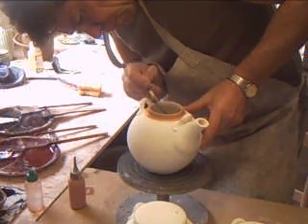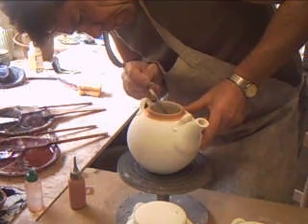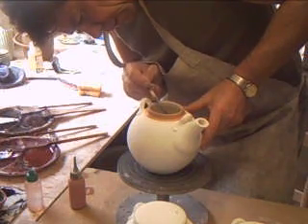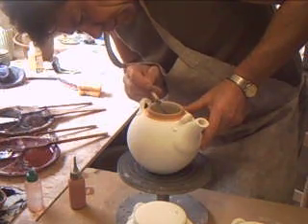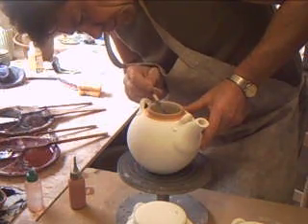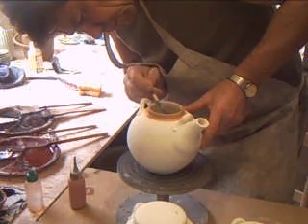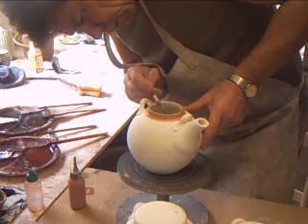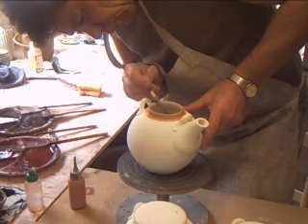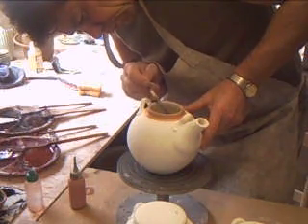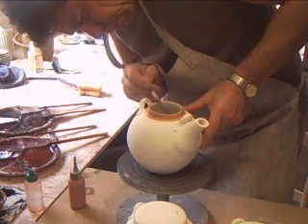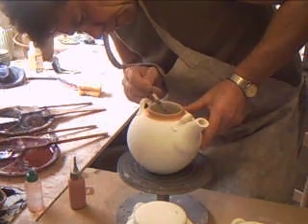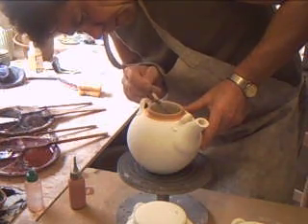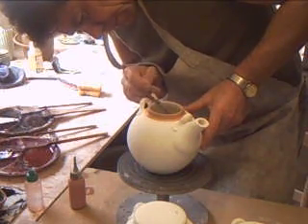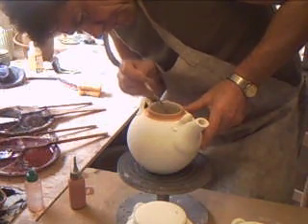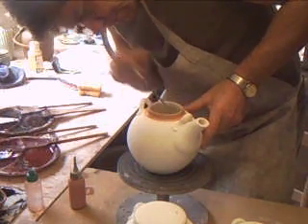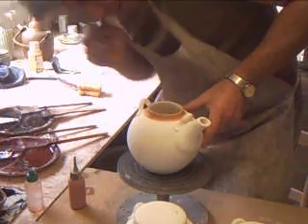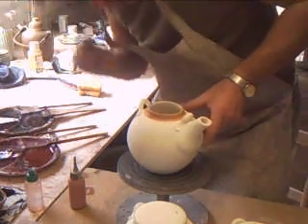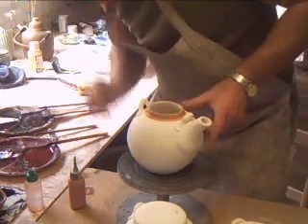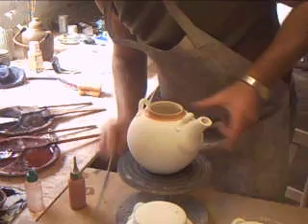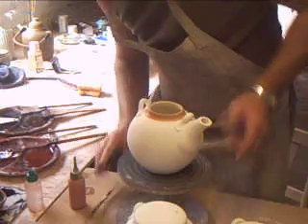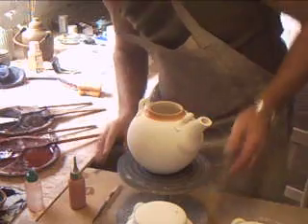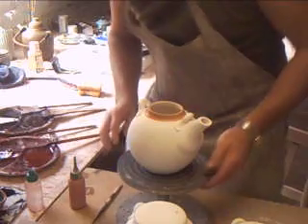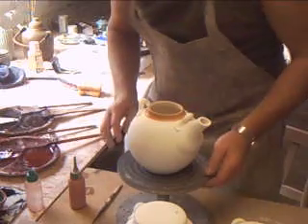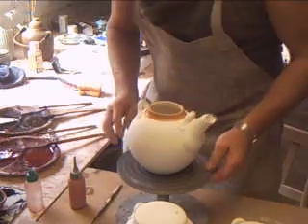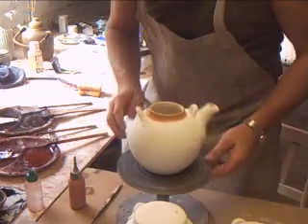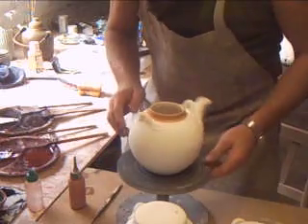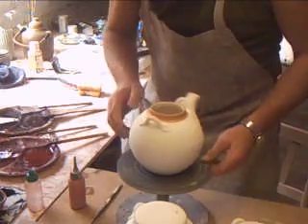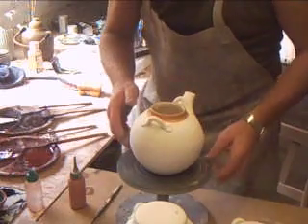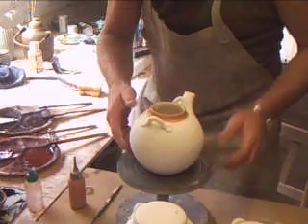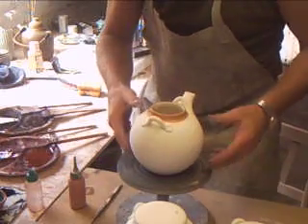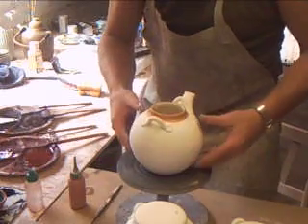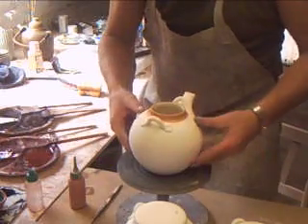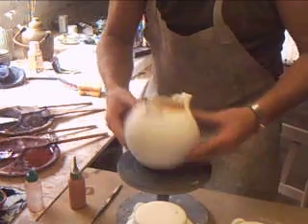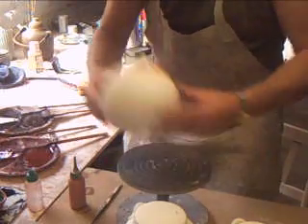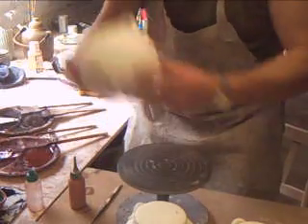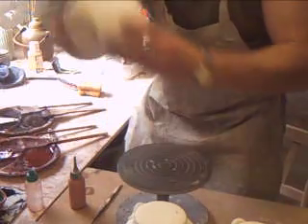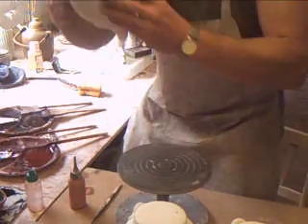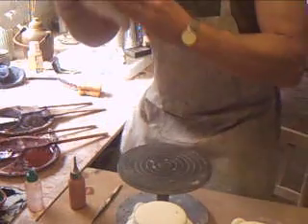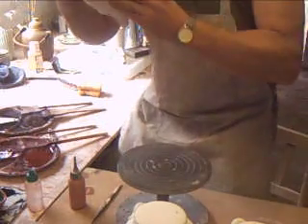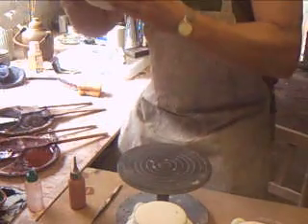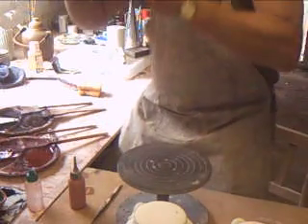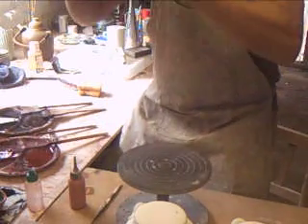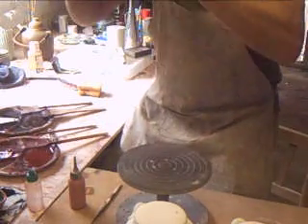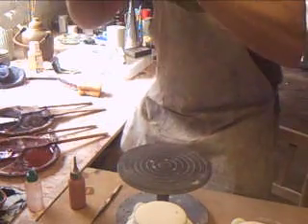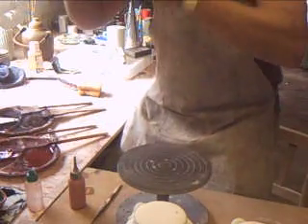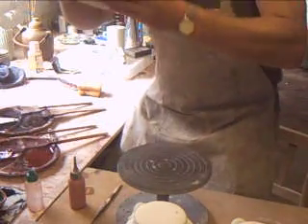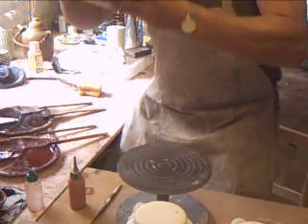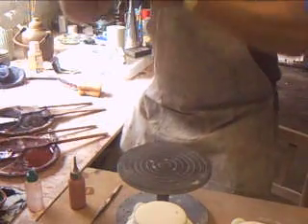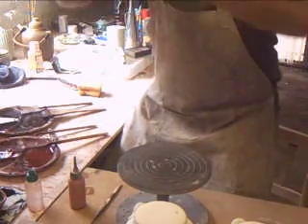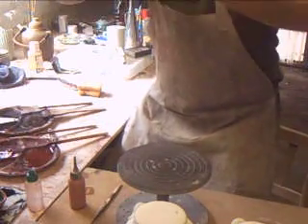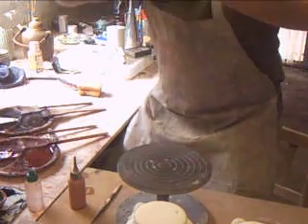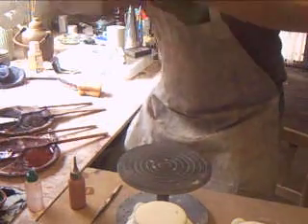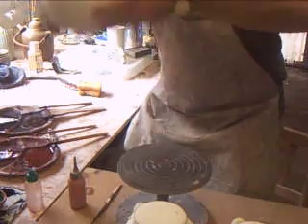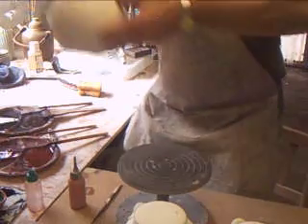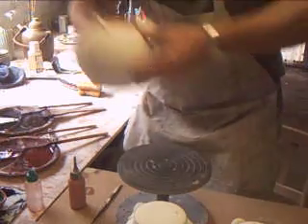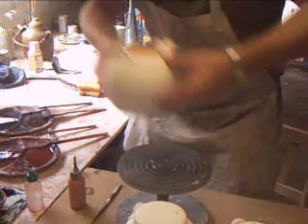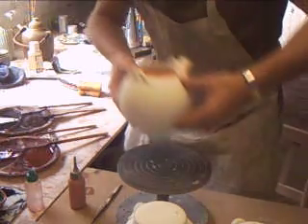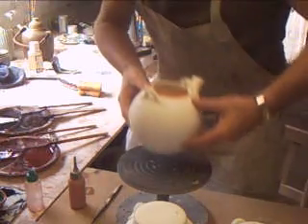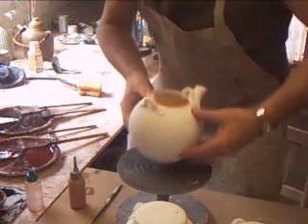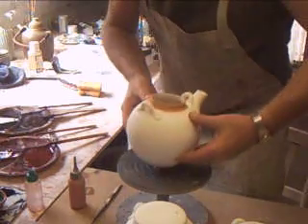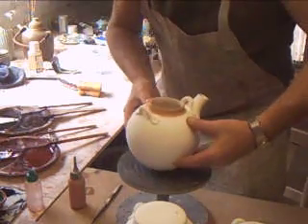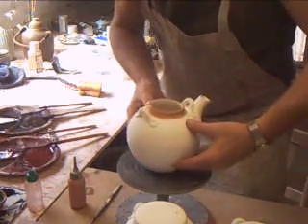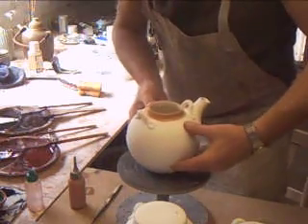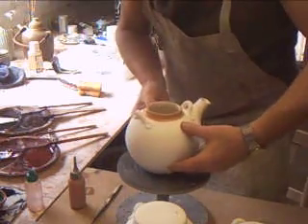The important thing is to make sure that they're unblocked. Give them a good blowout.